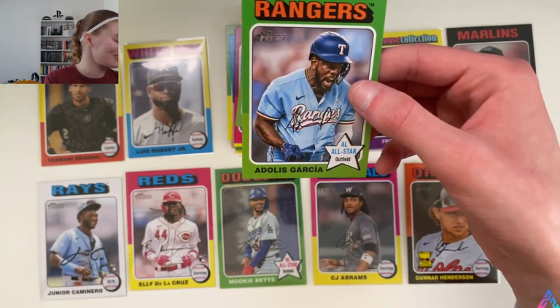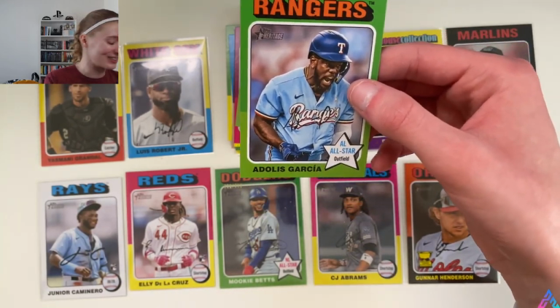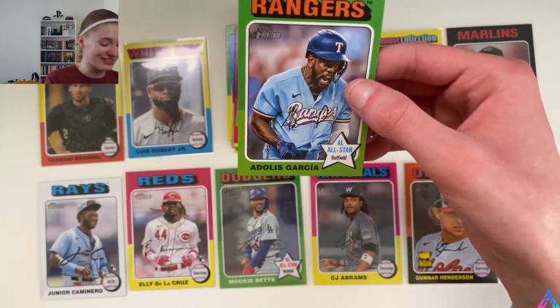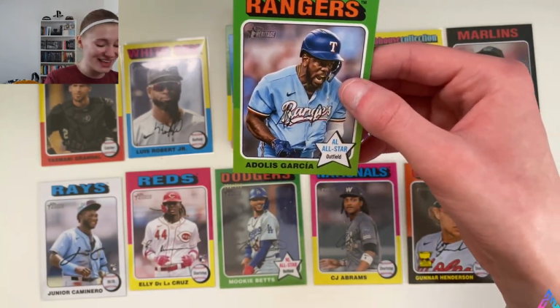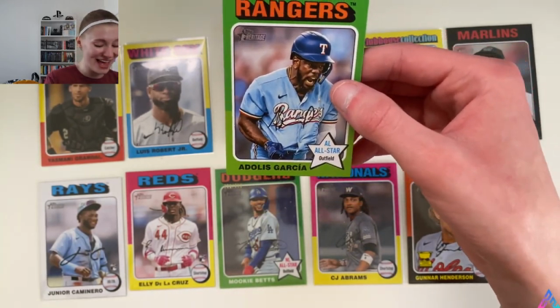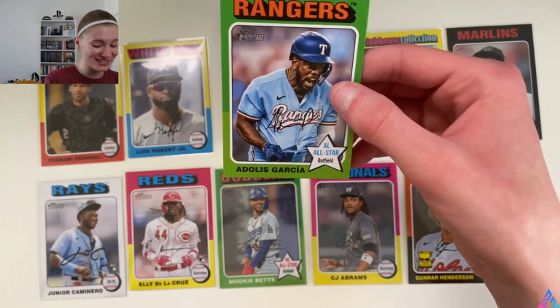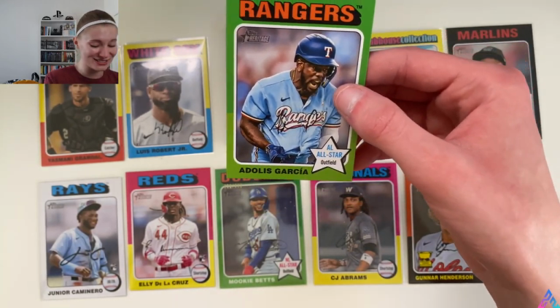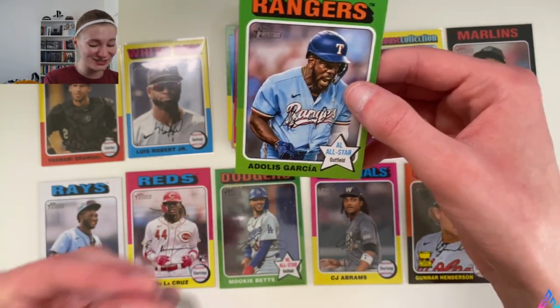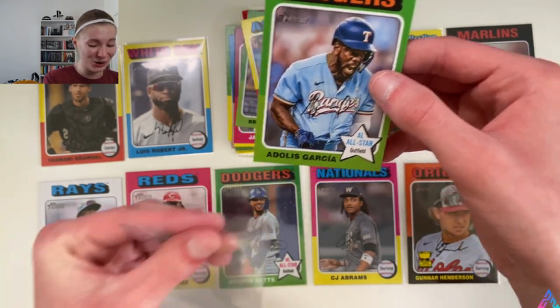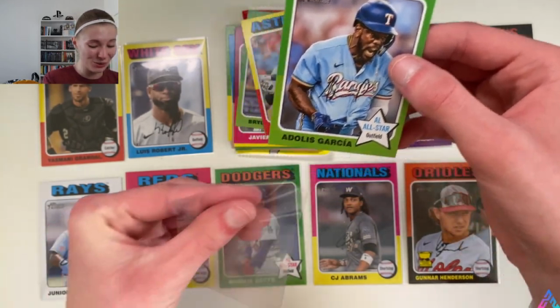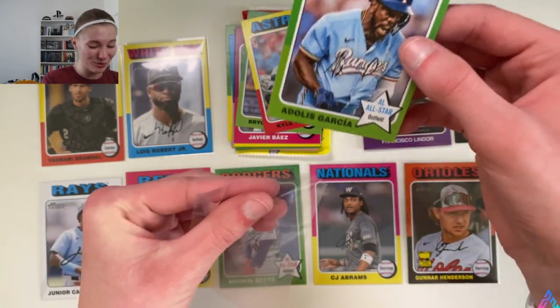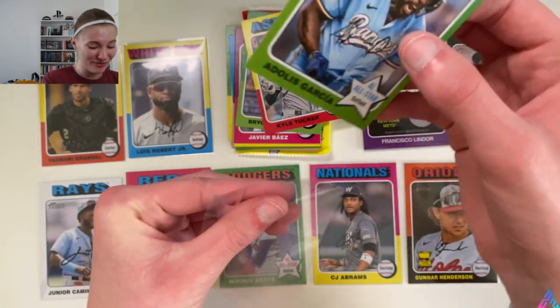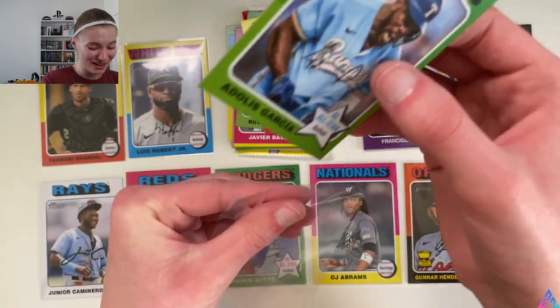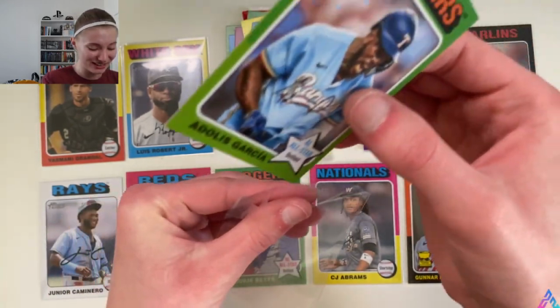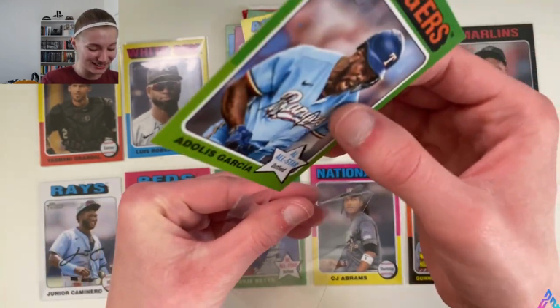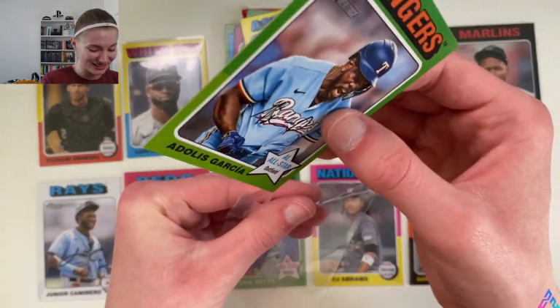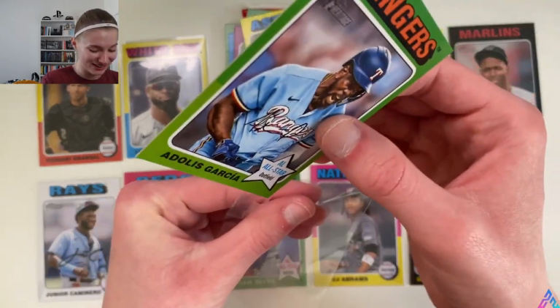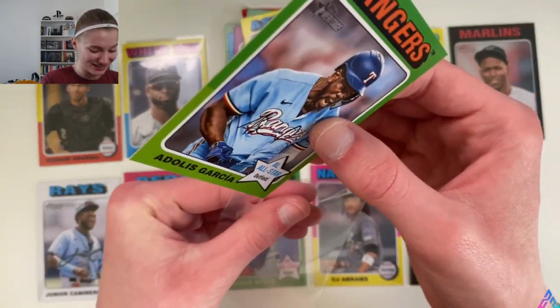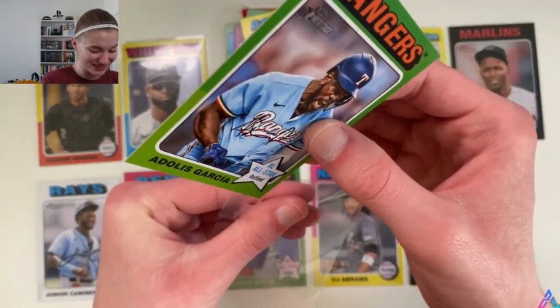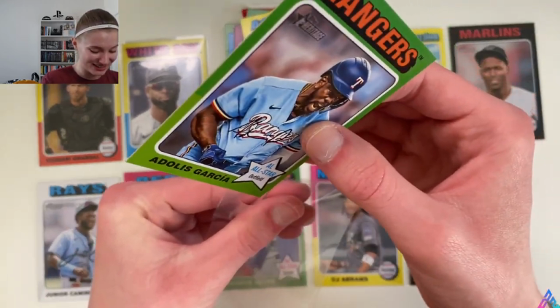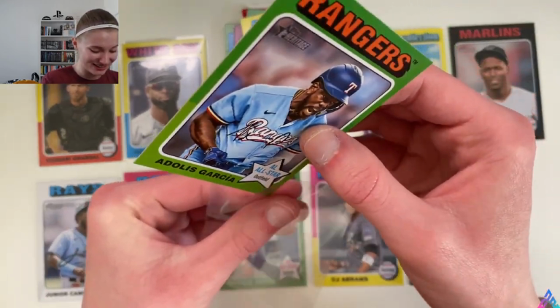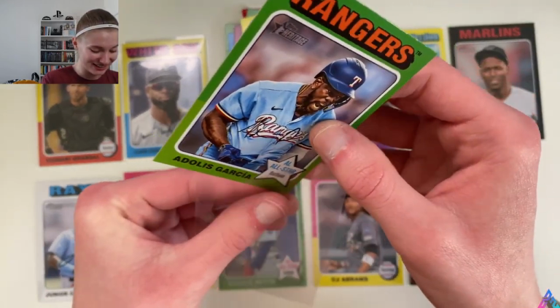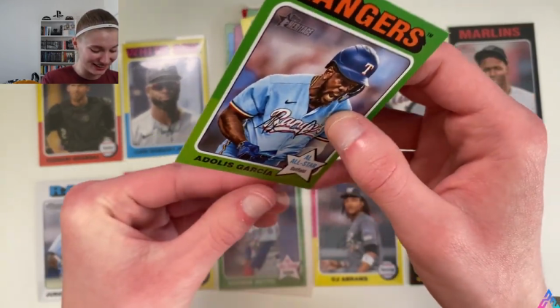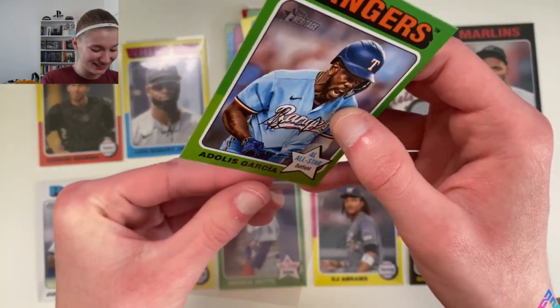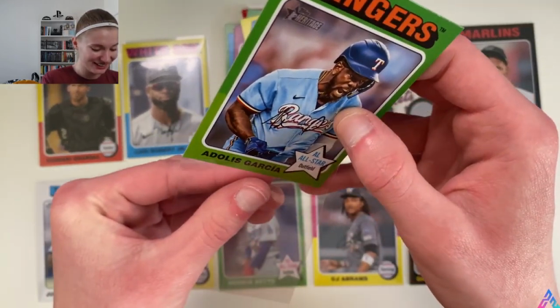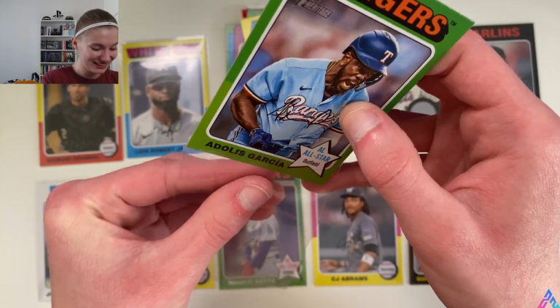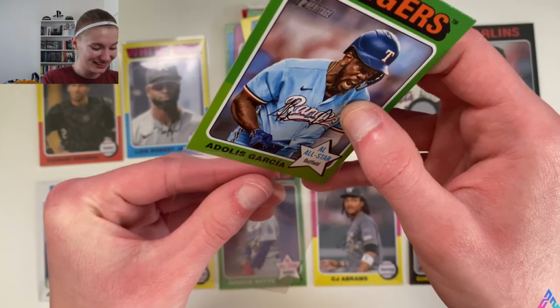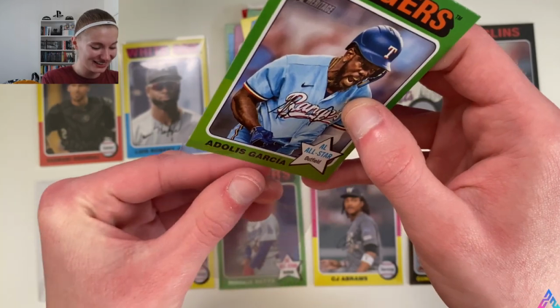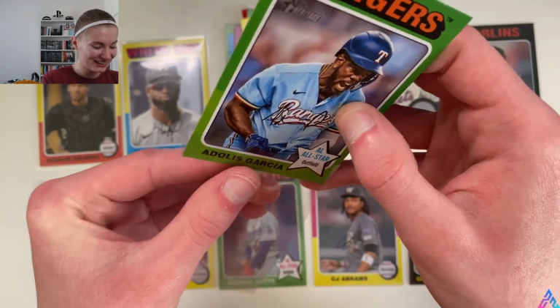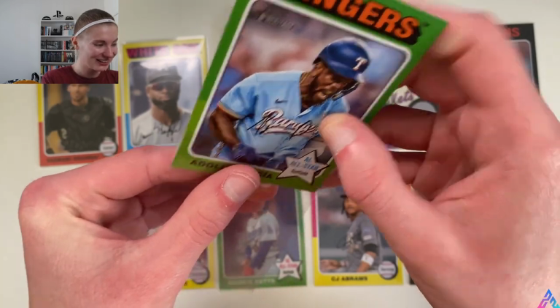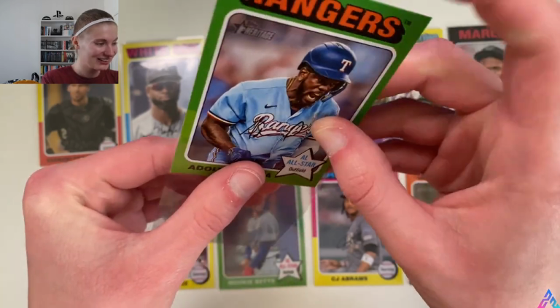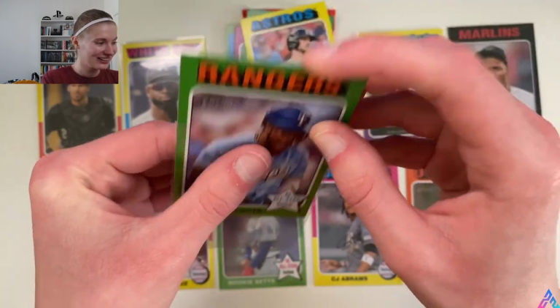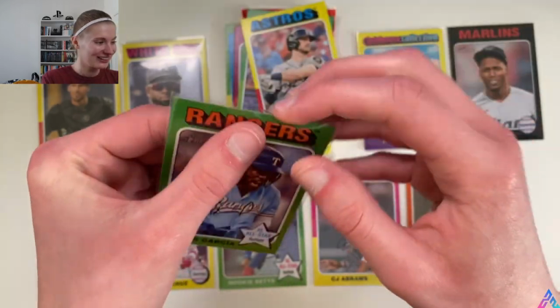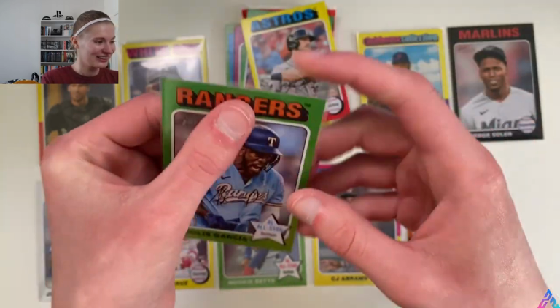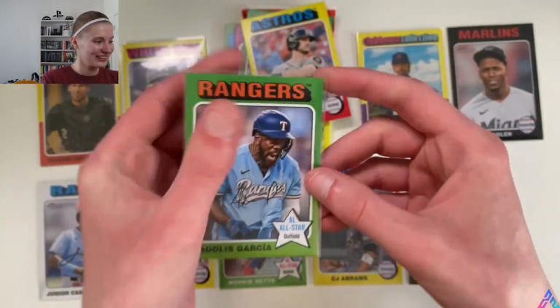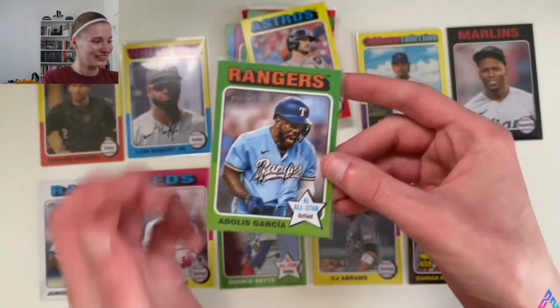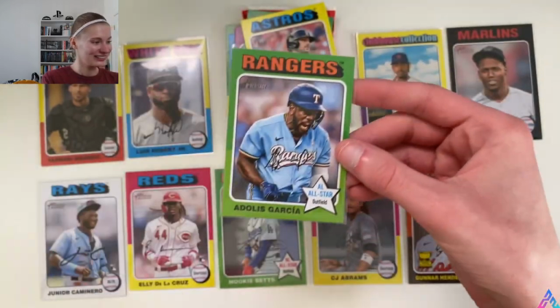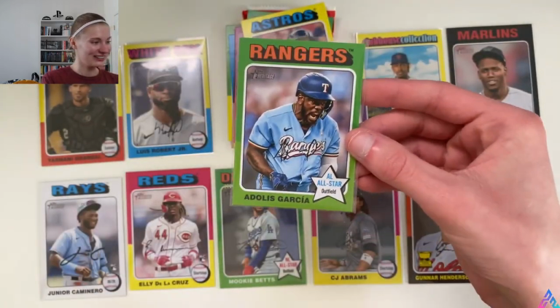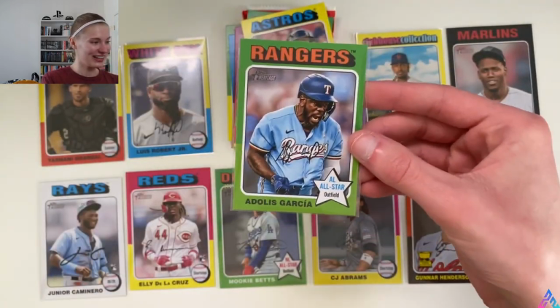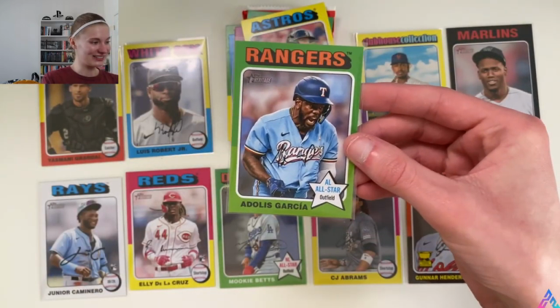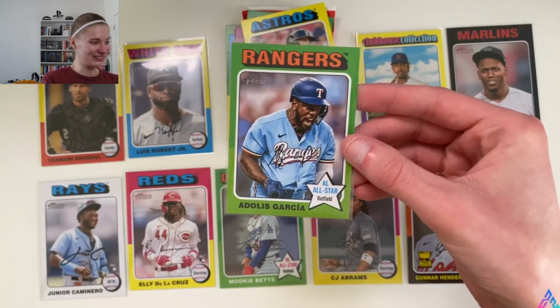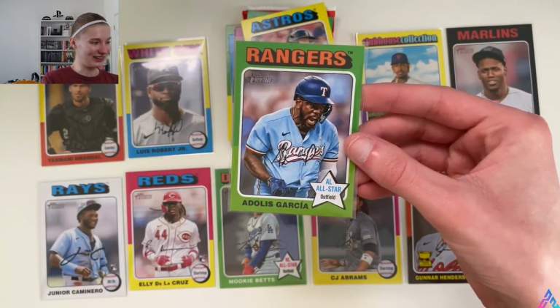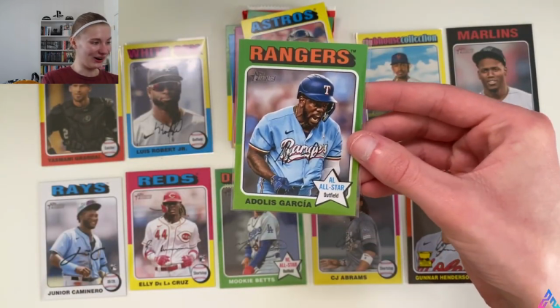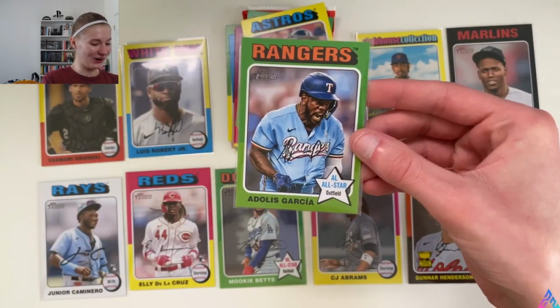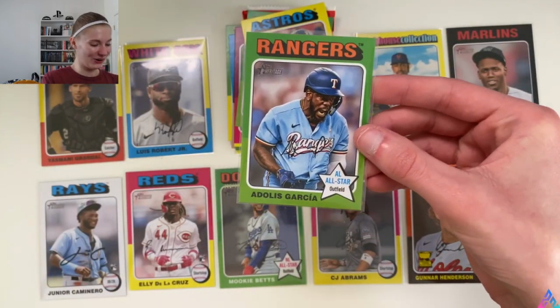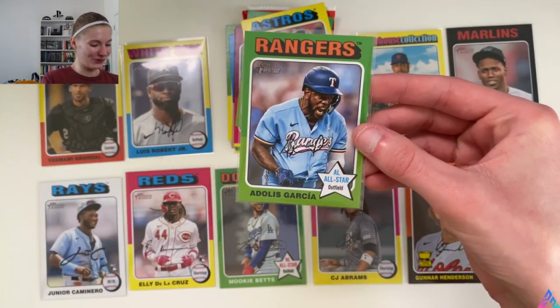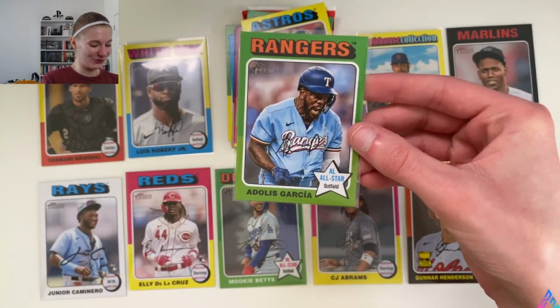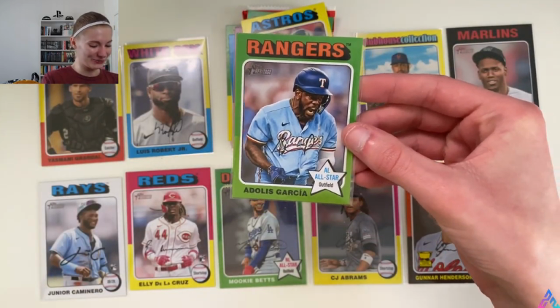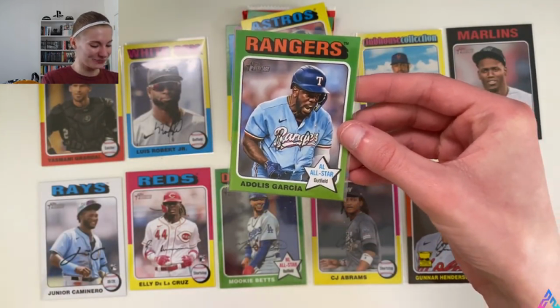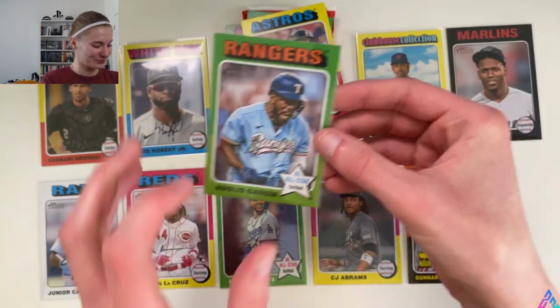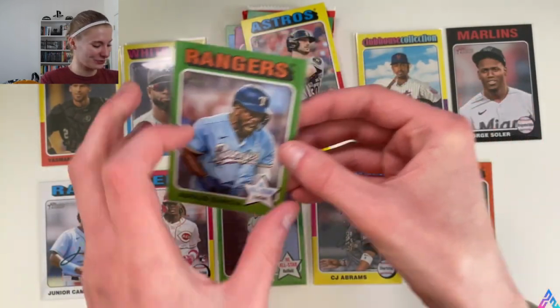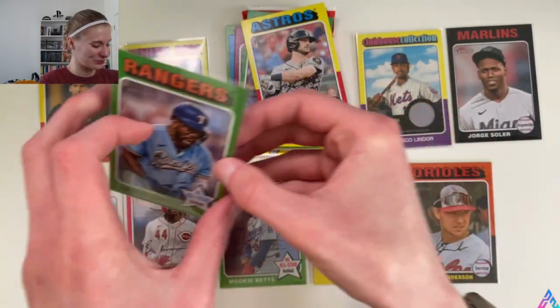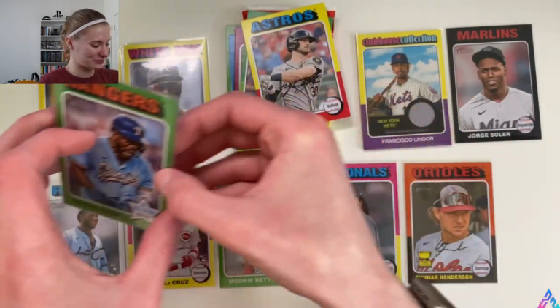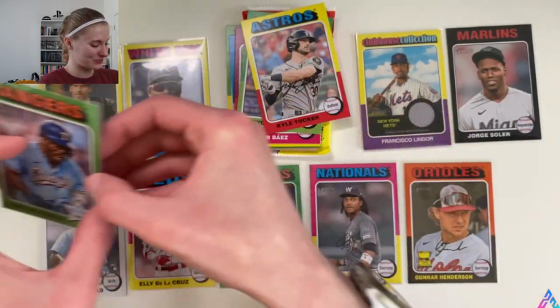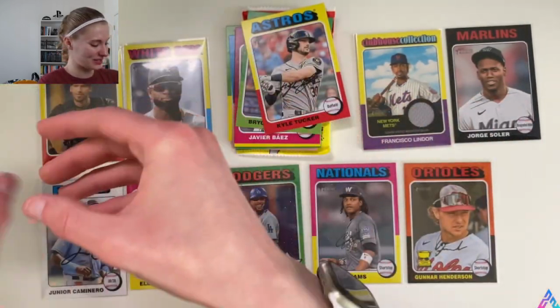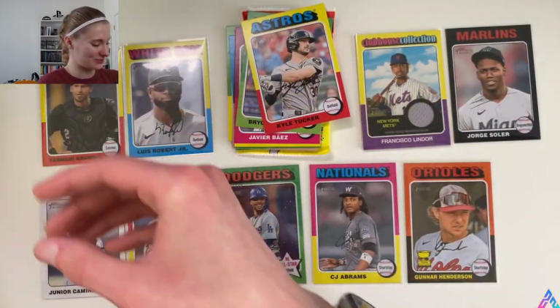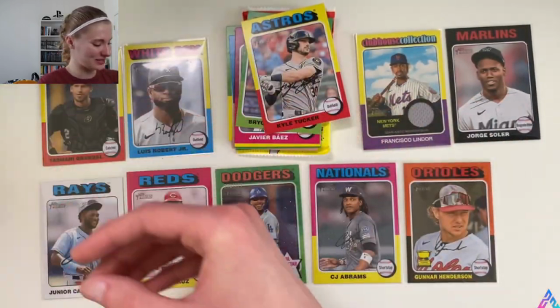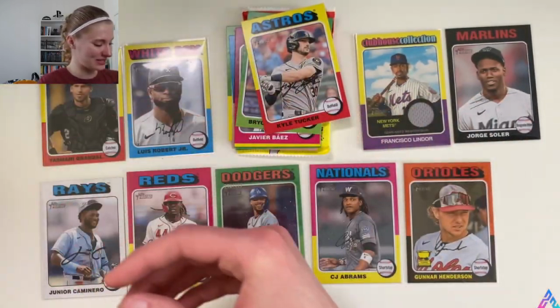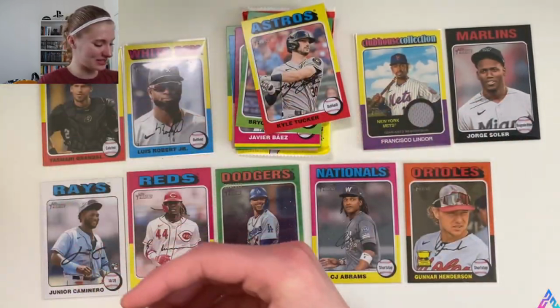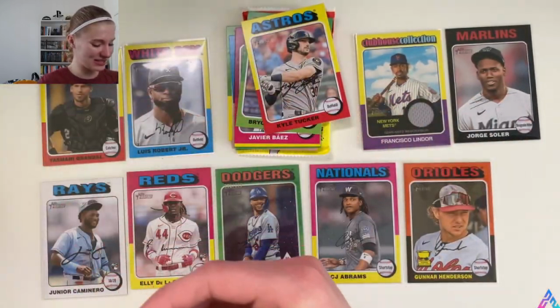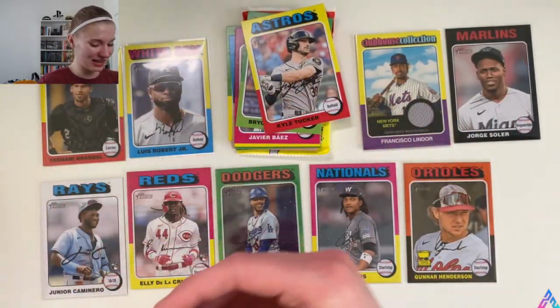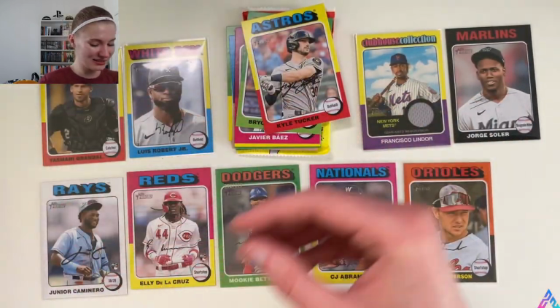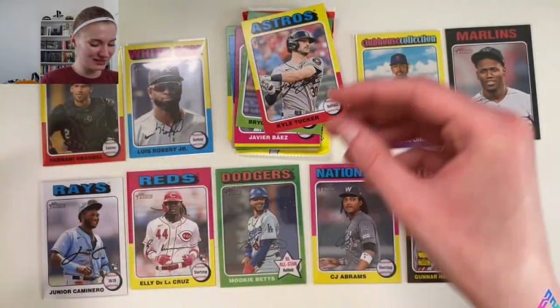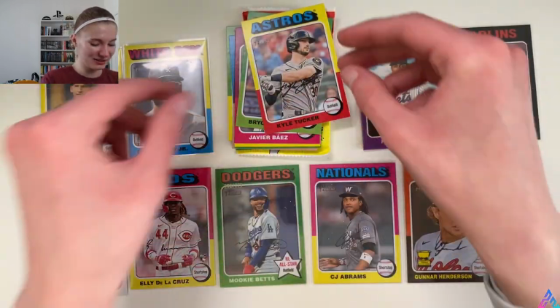Bryce Jarvis, Javi Báez, Kevin Gausman, Parker Meadows rookie card, Gabby Moreno — again Gabby Moreno, we pulled him before. The other one looks a little different. Adolis García — another short print — and that photo of Adolis García goes absolutely hard, that's dope. Kyle Tucker. Setting him to the side and checking the backs of these cards to make sure we haven't missed anything.